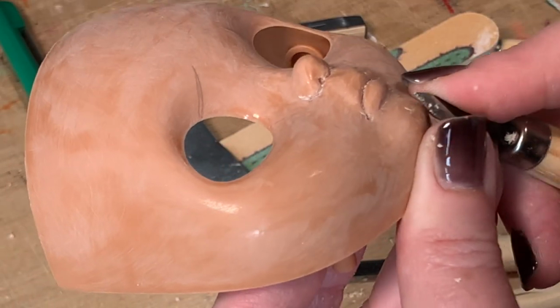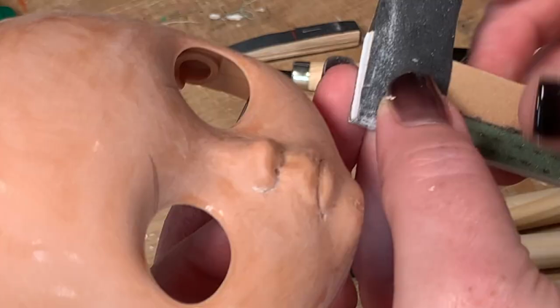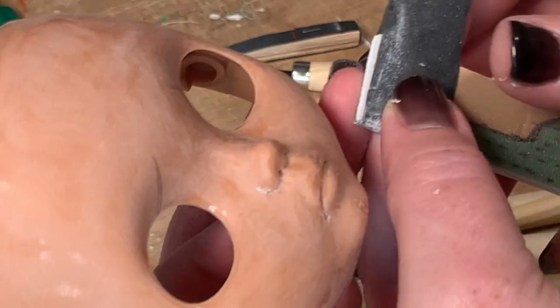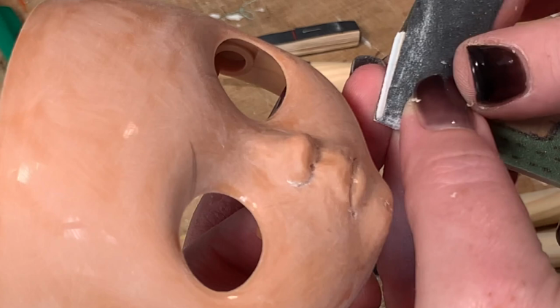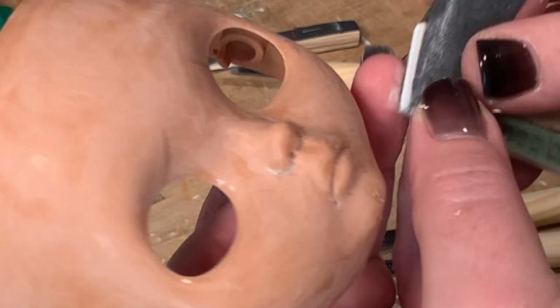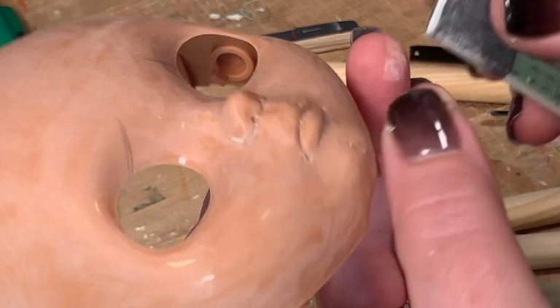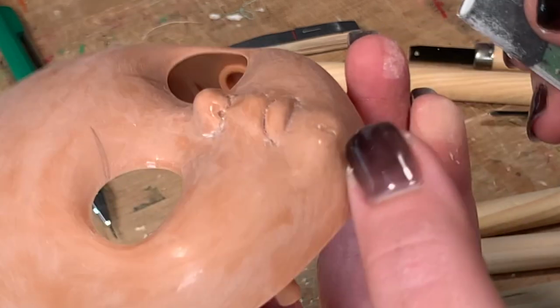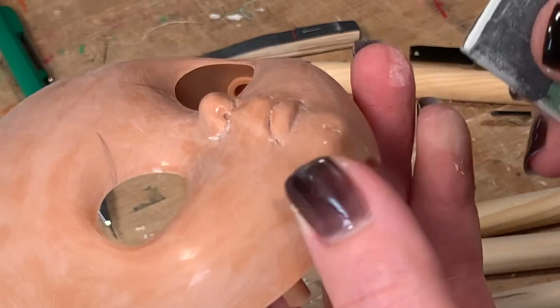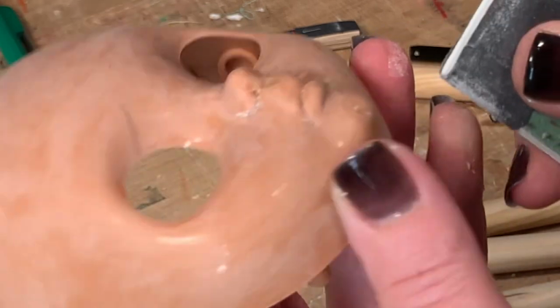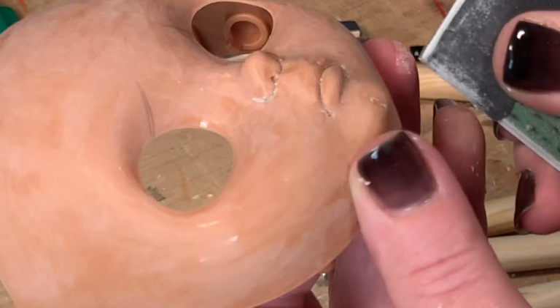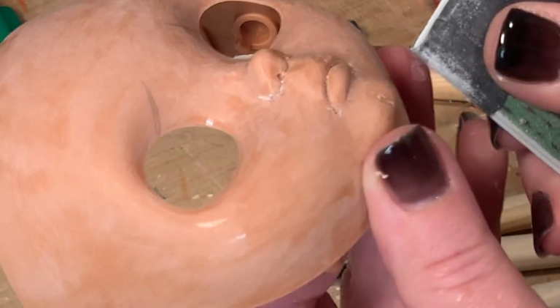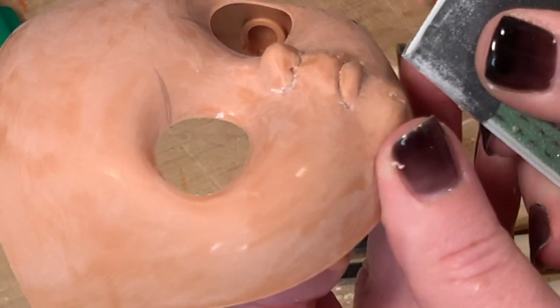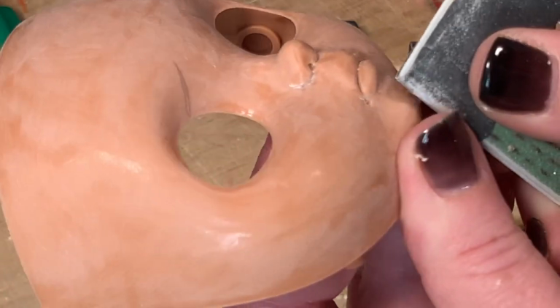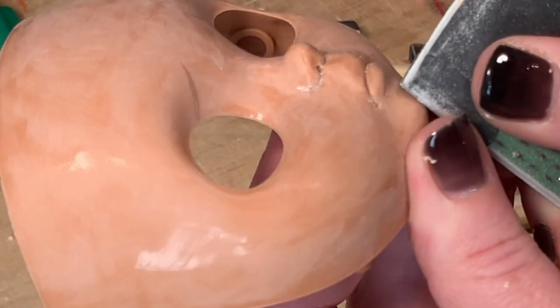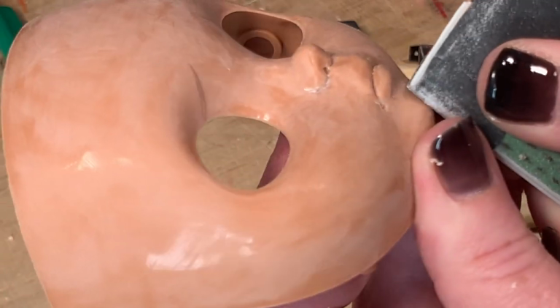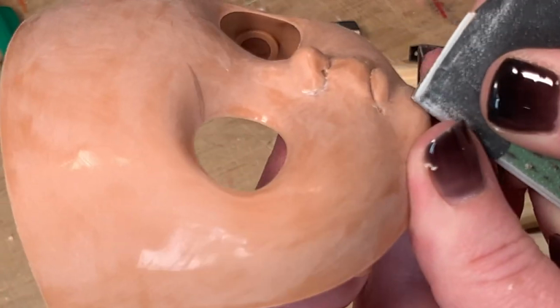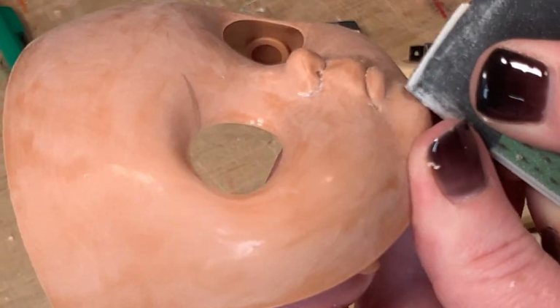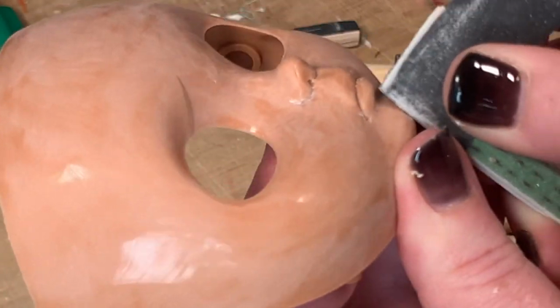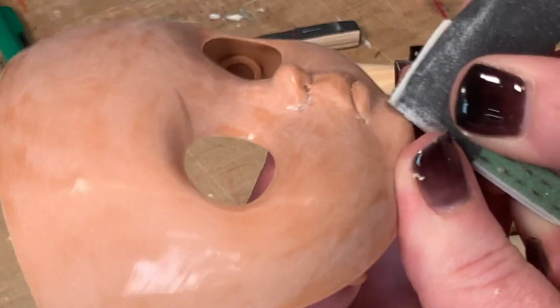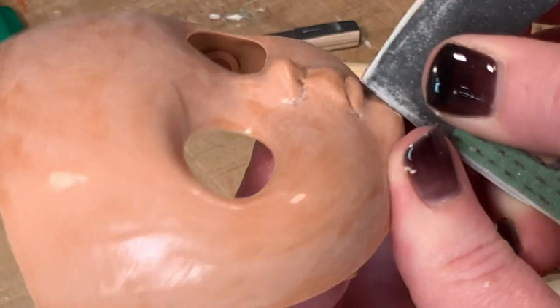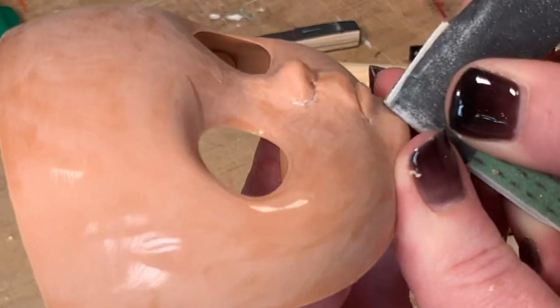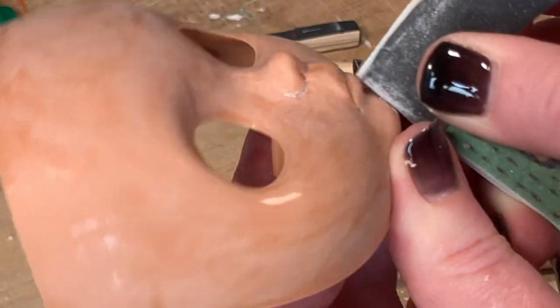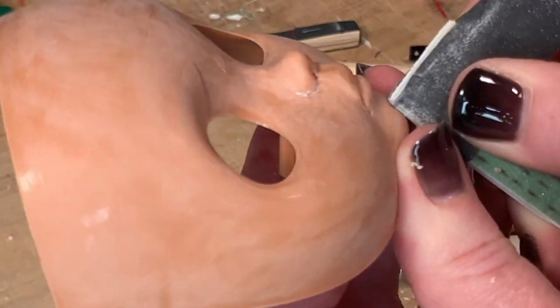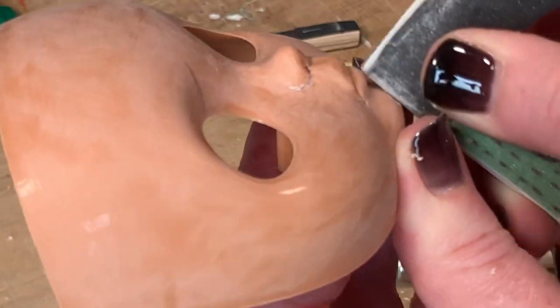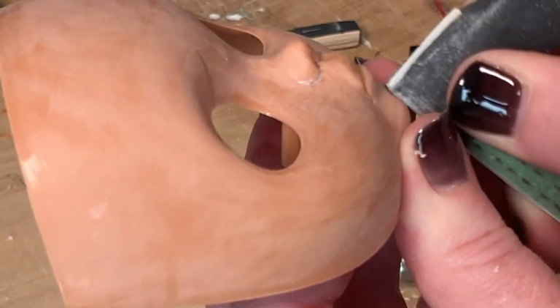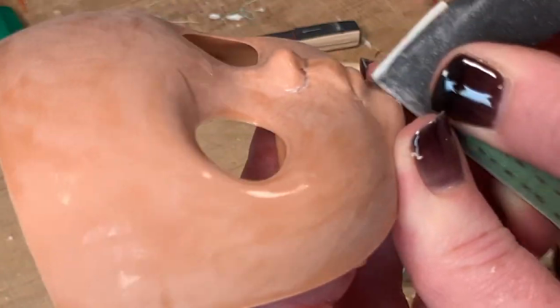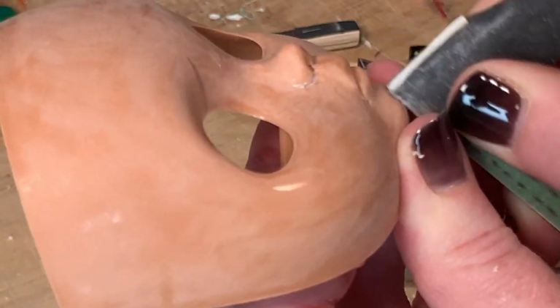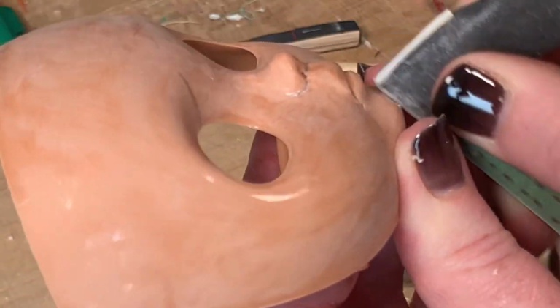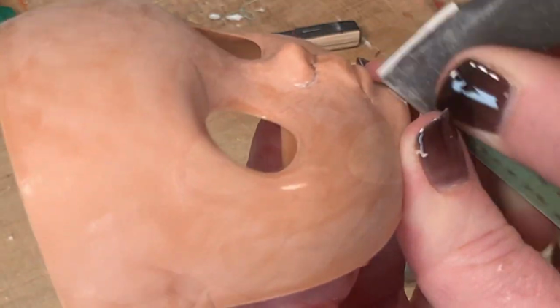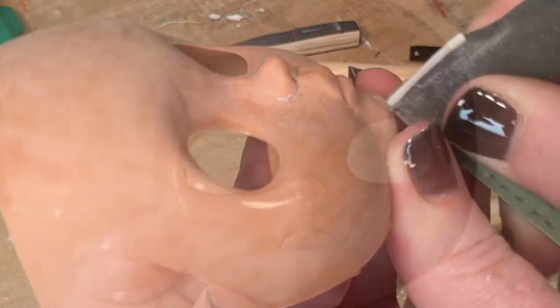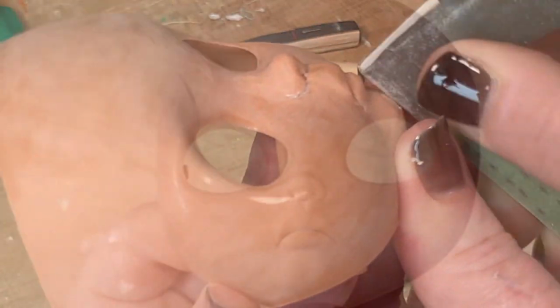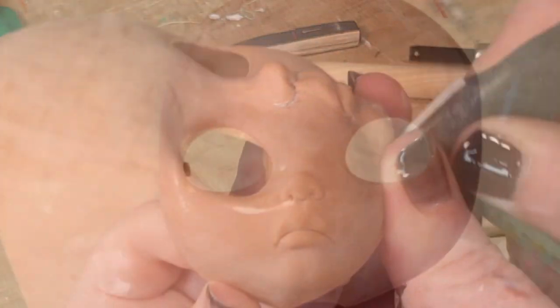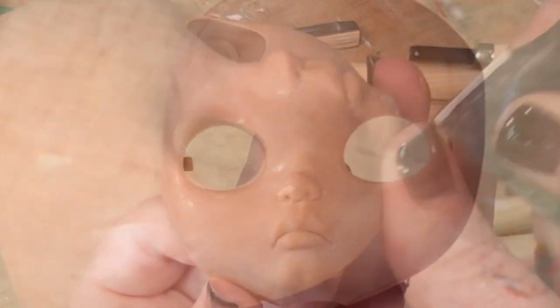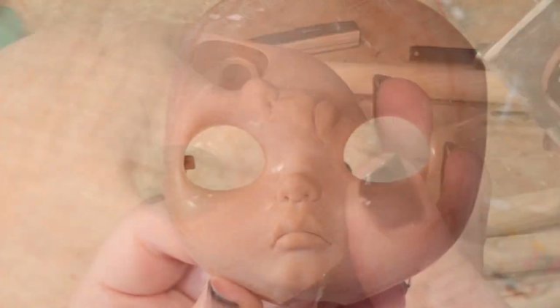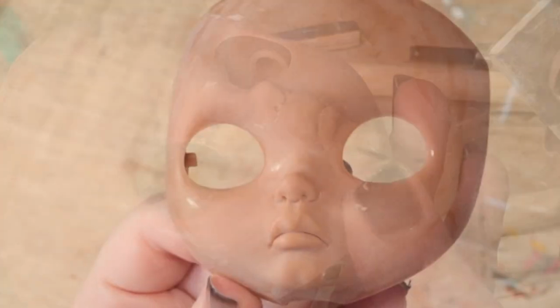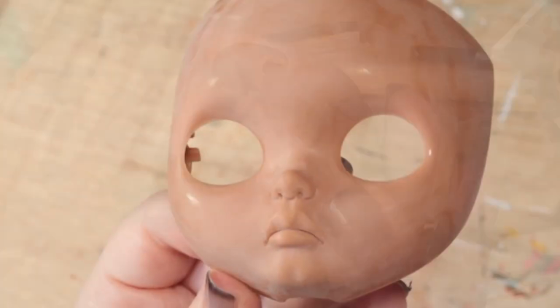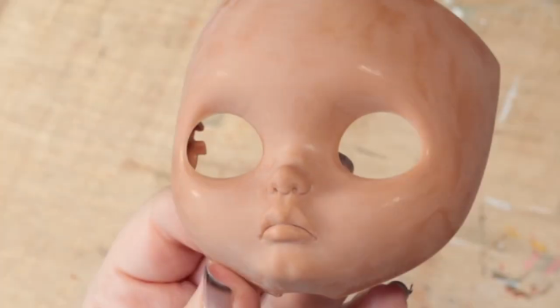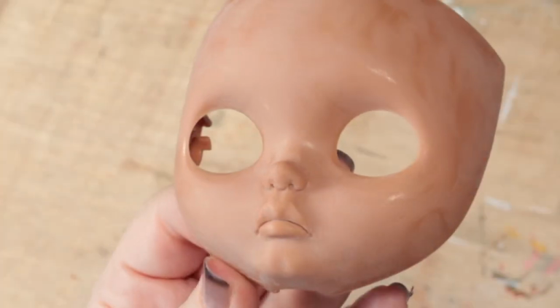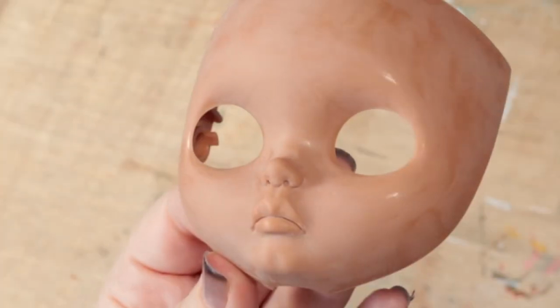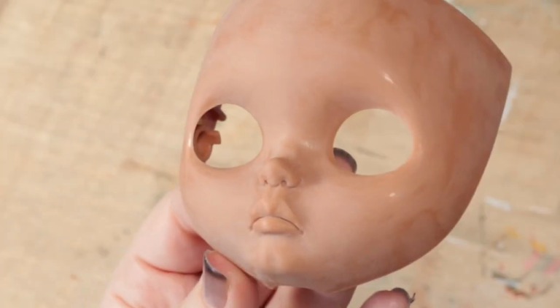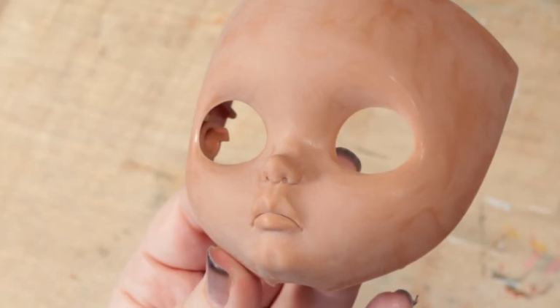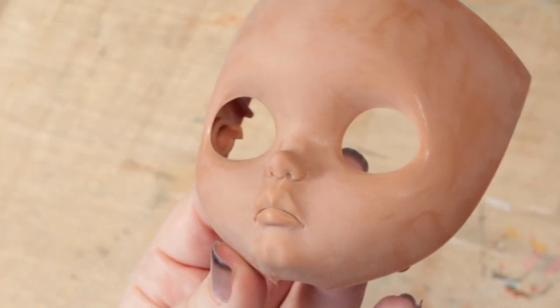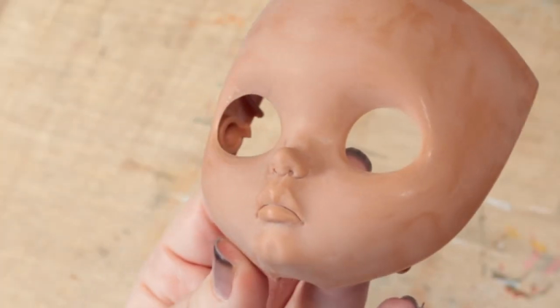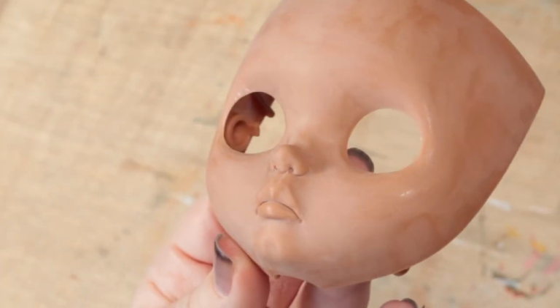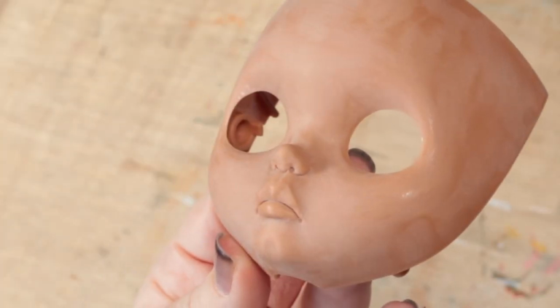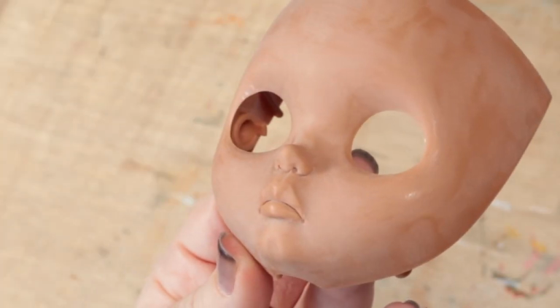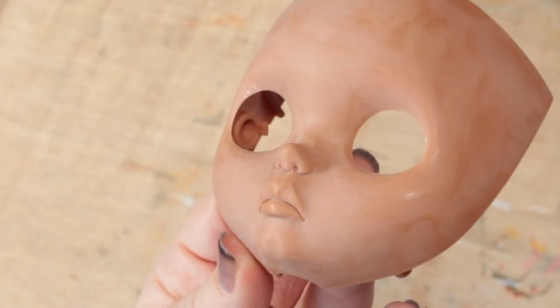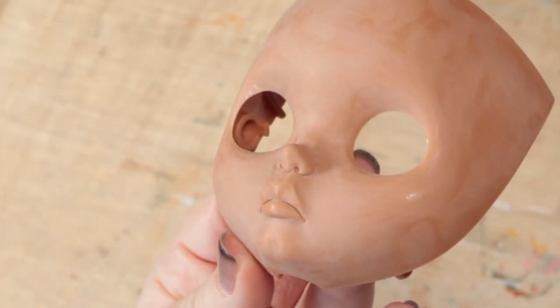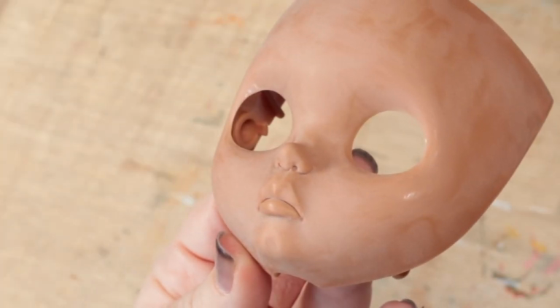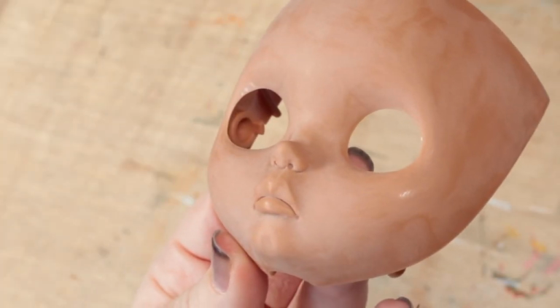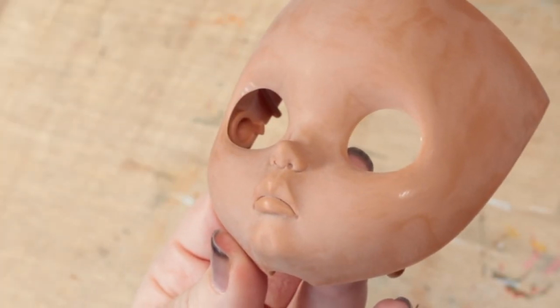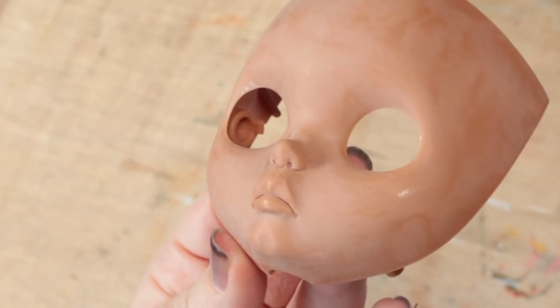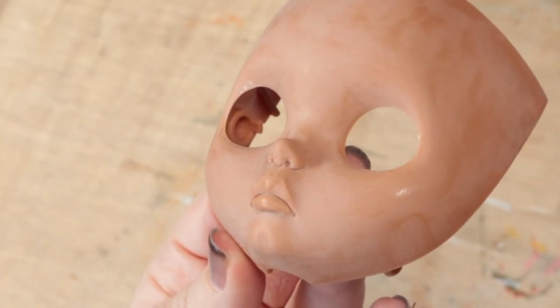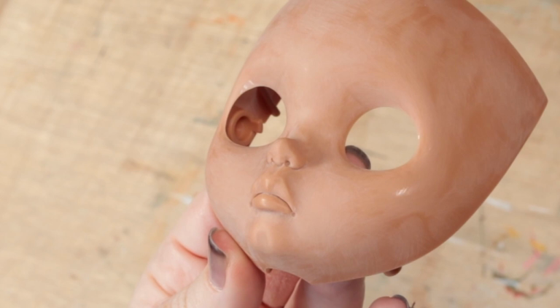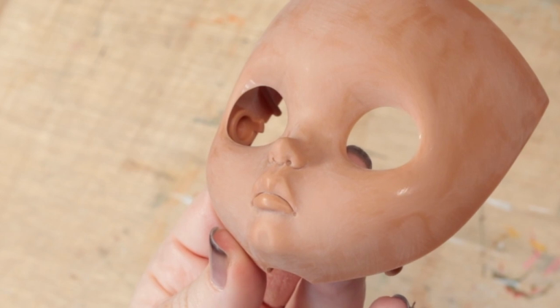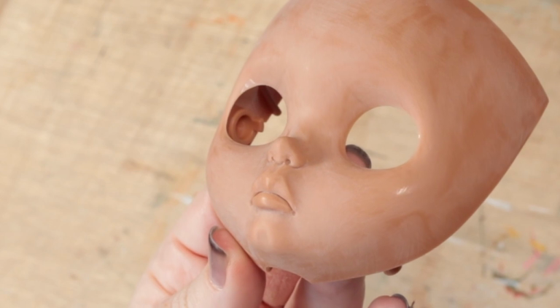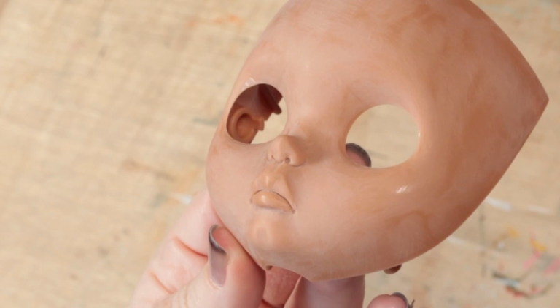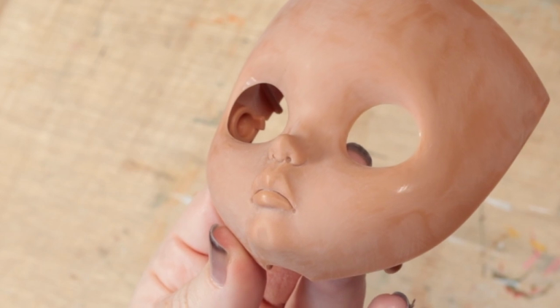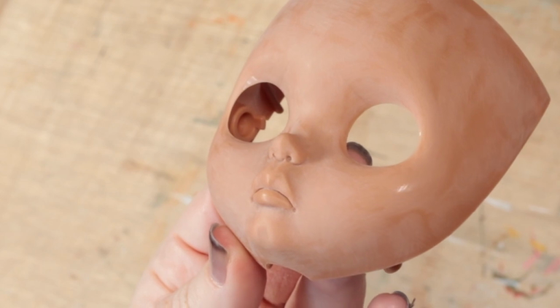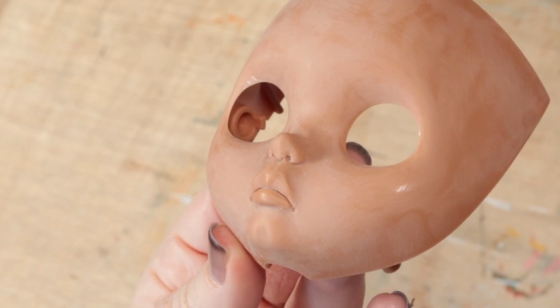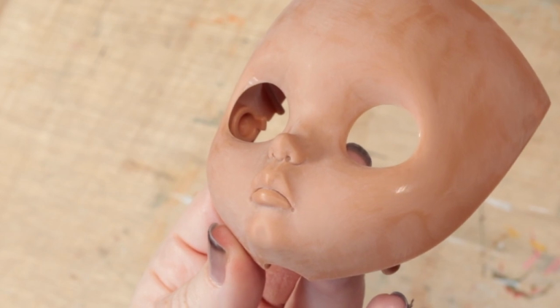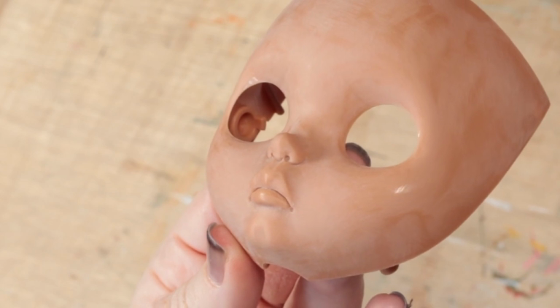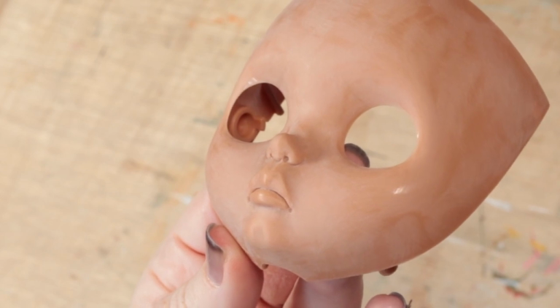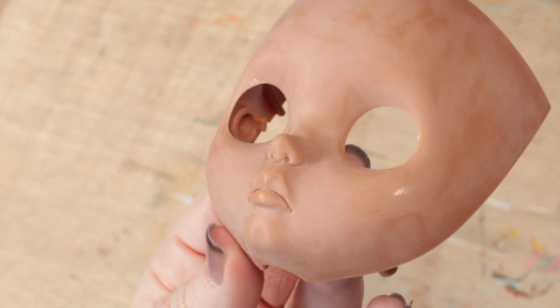Once I'm happy with the mouth and nose, I sand everything well with 800 grit sandpaper.